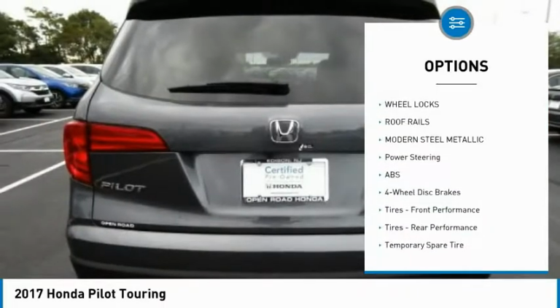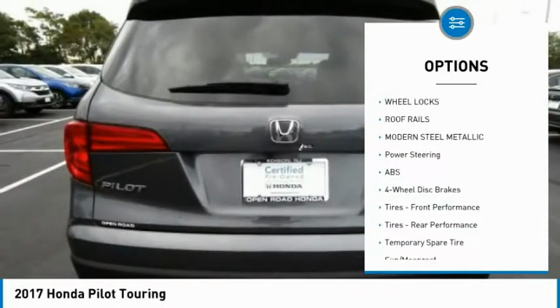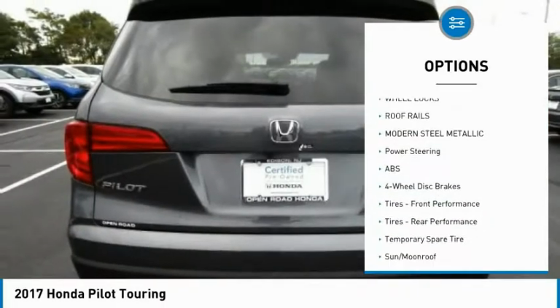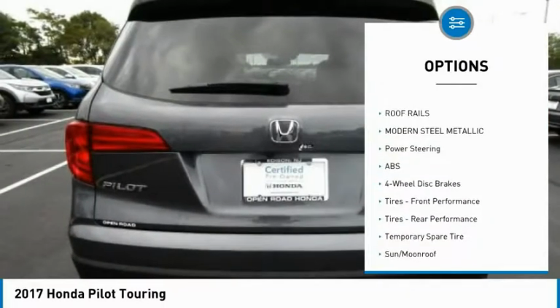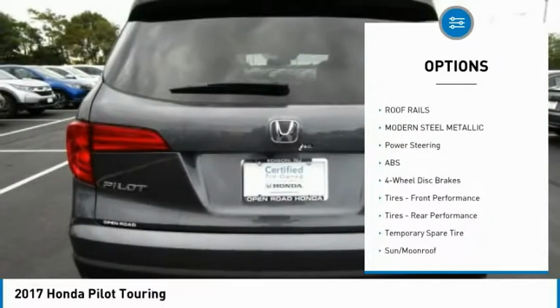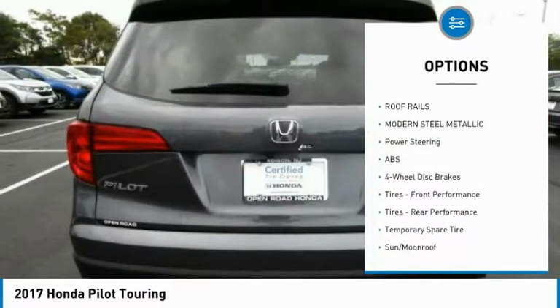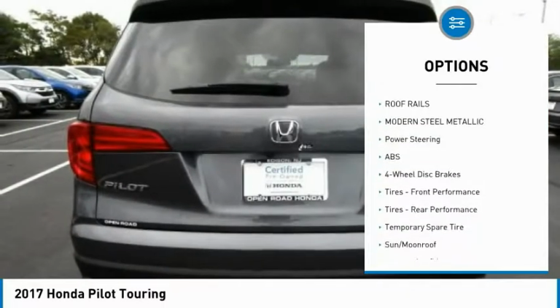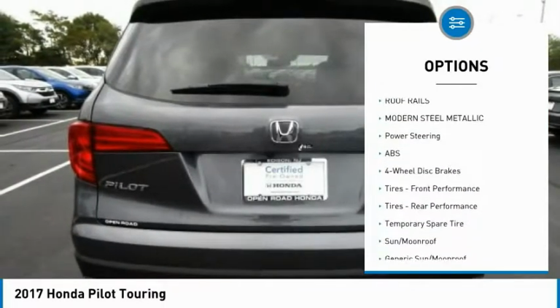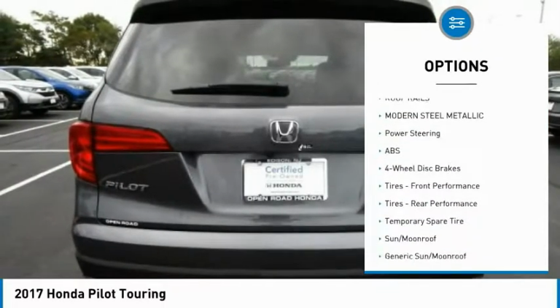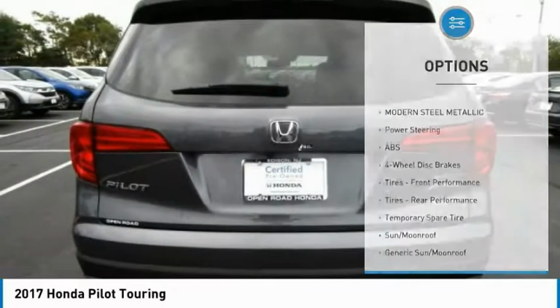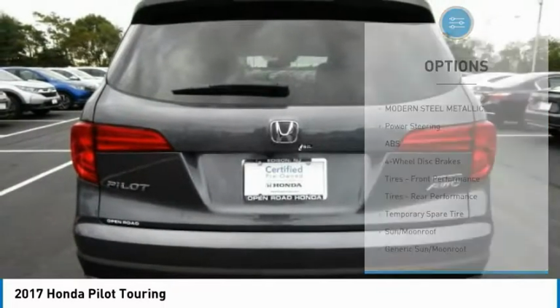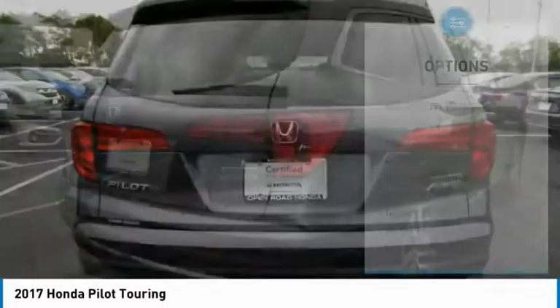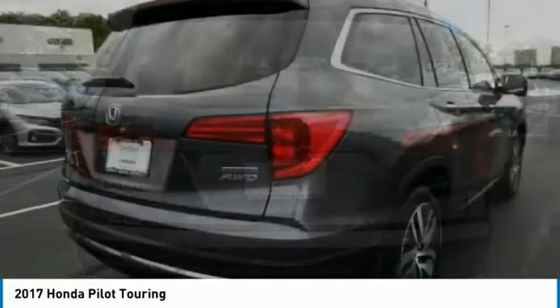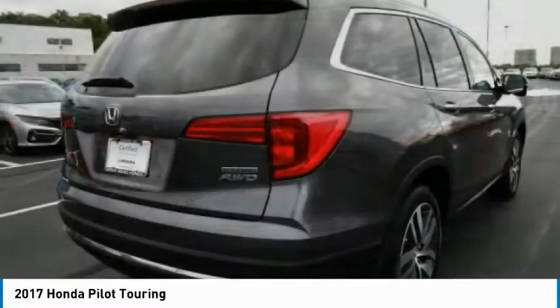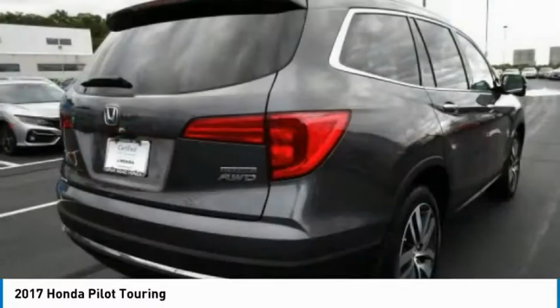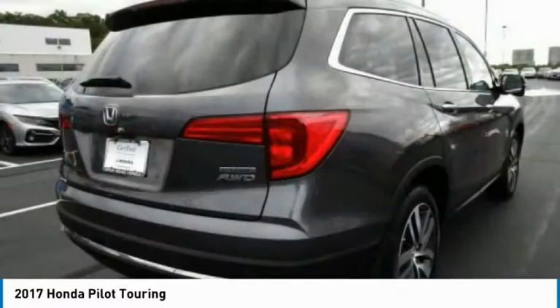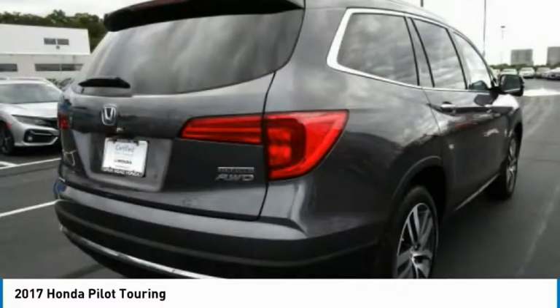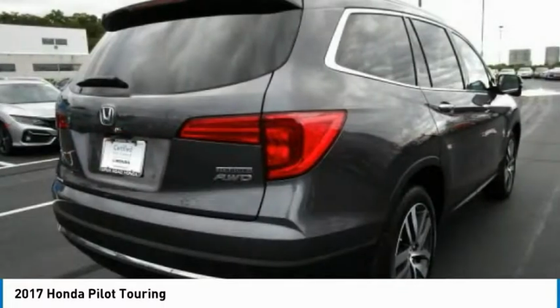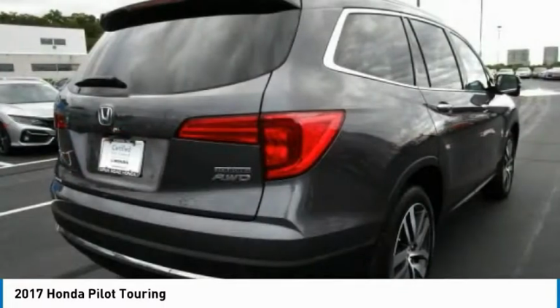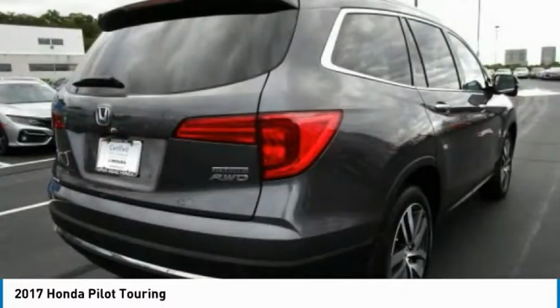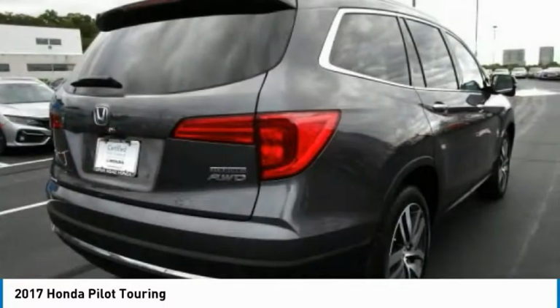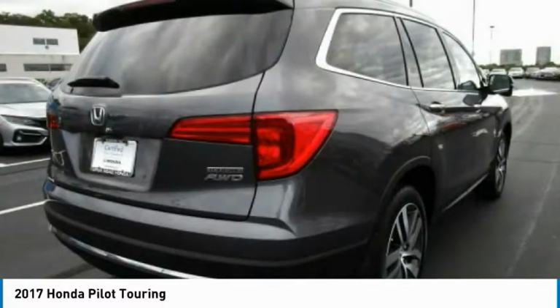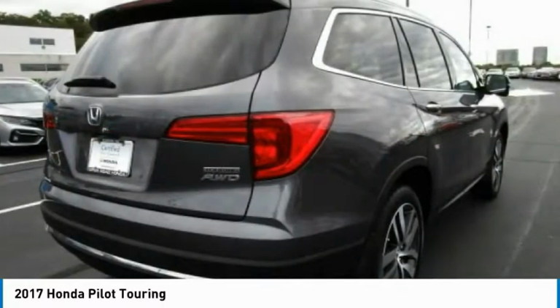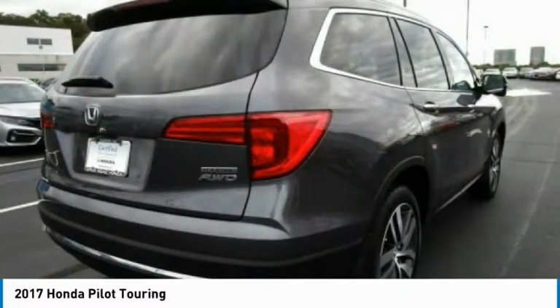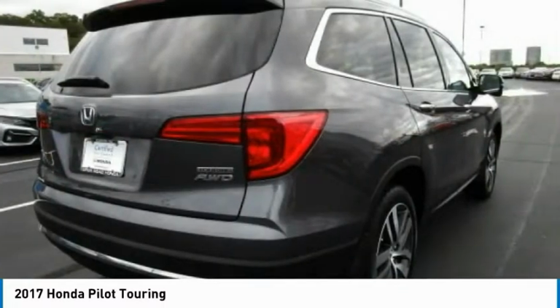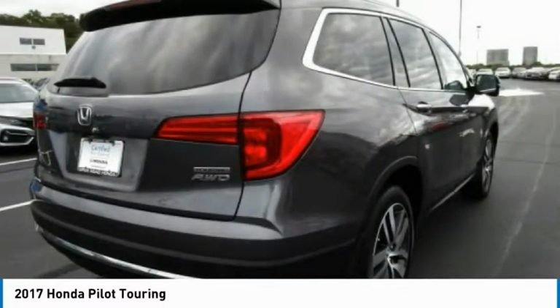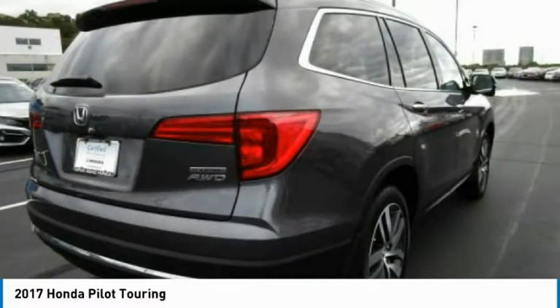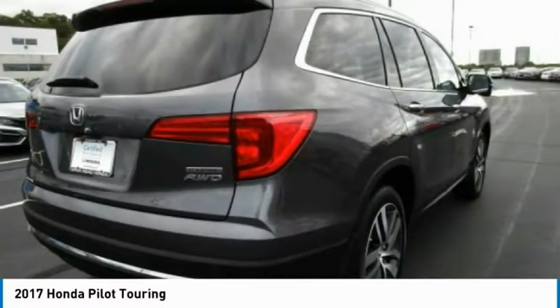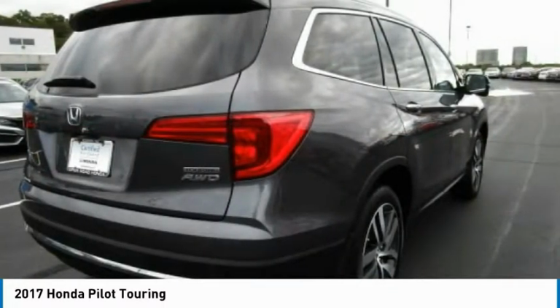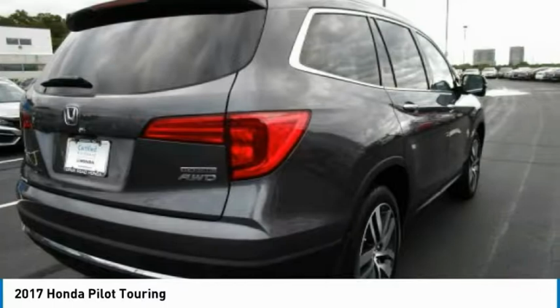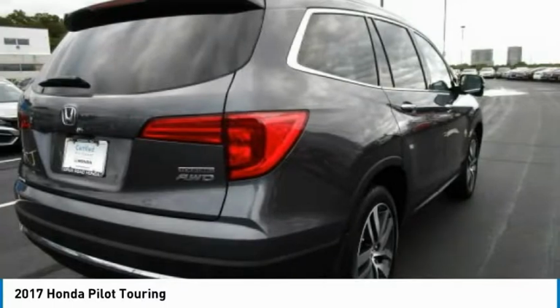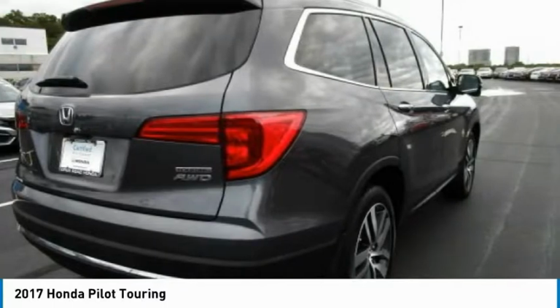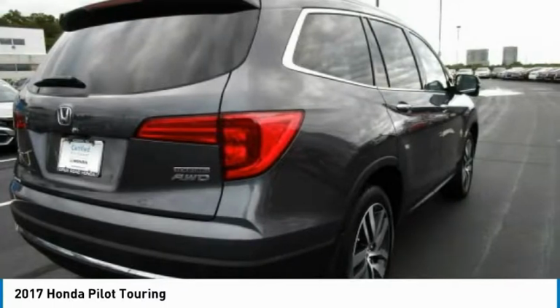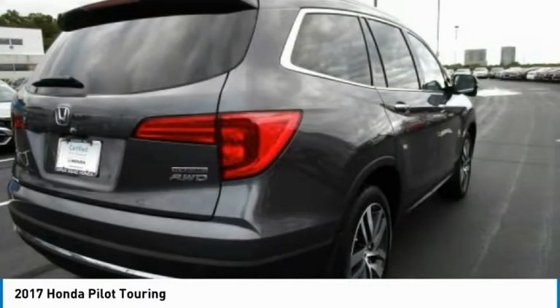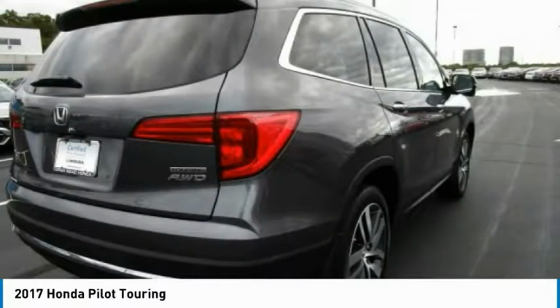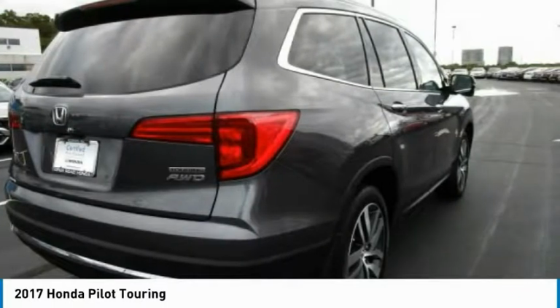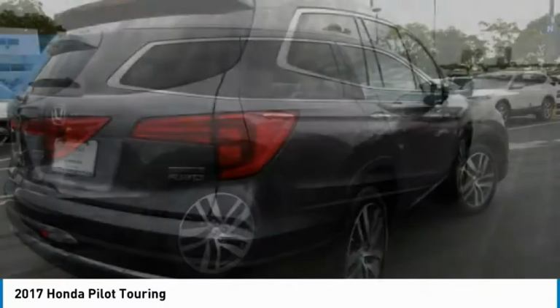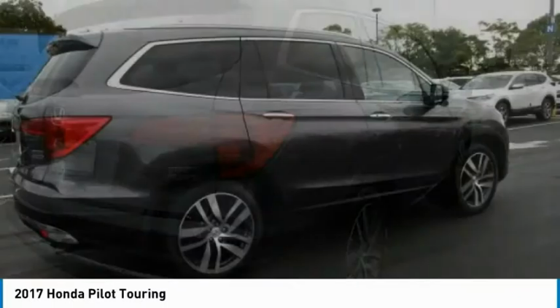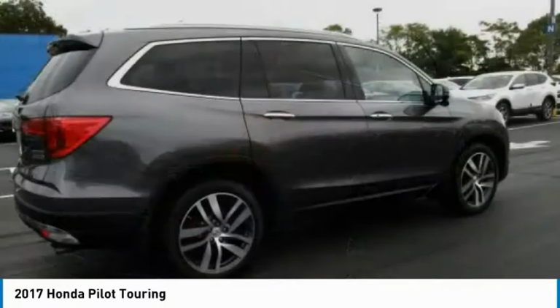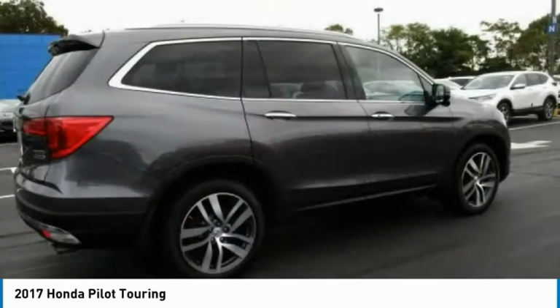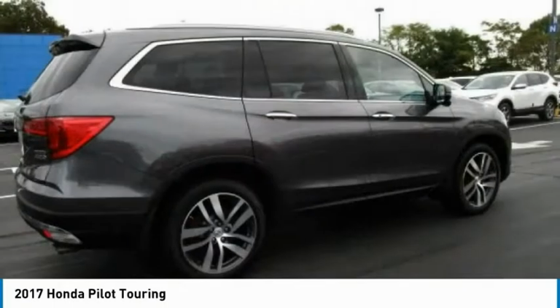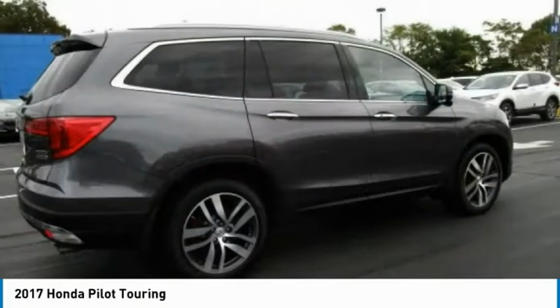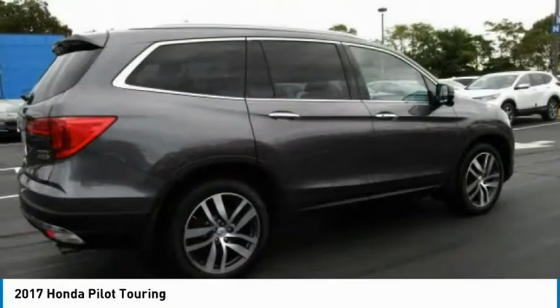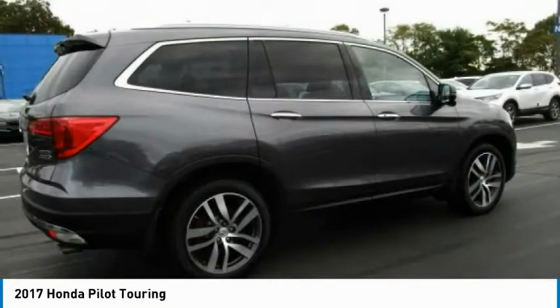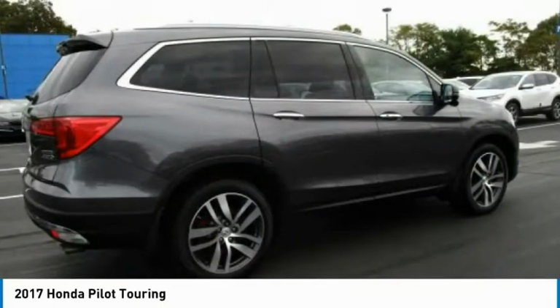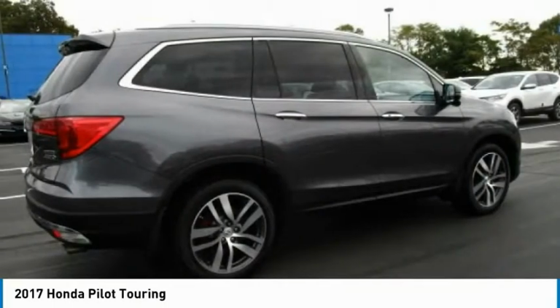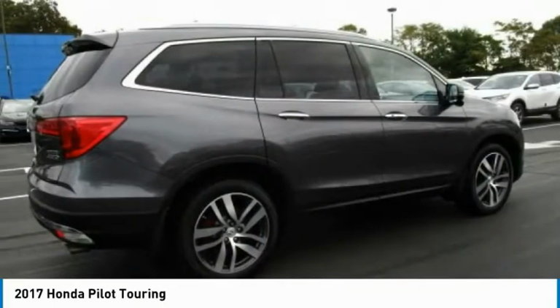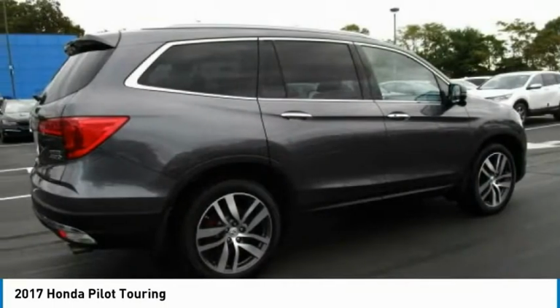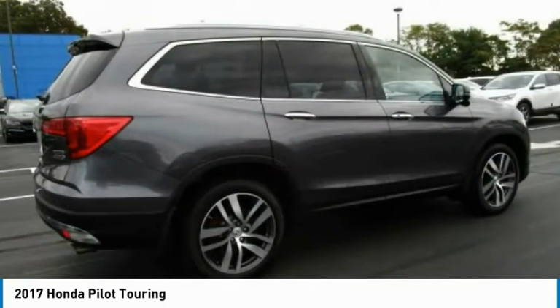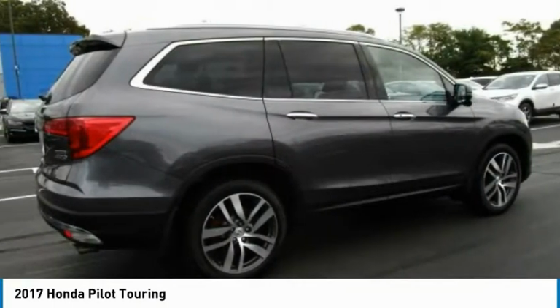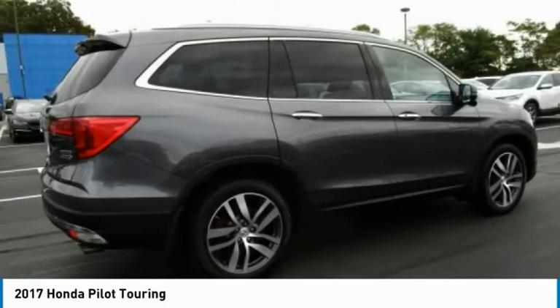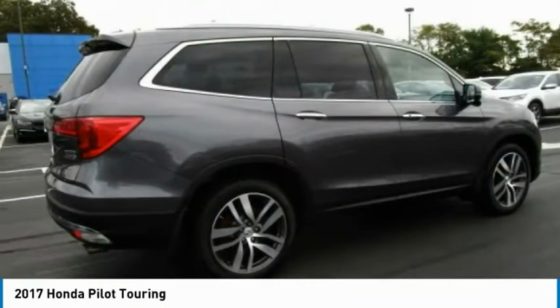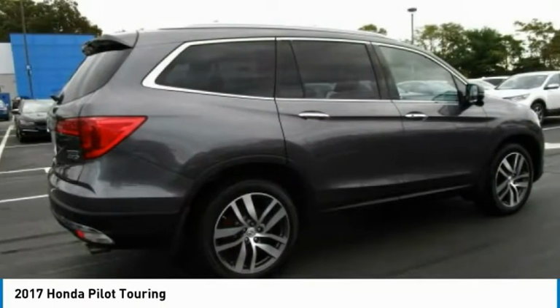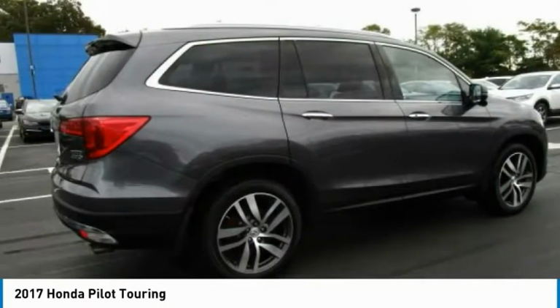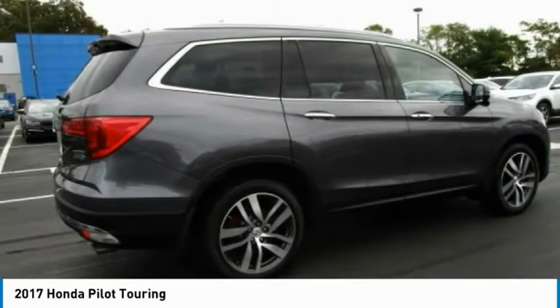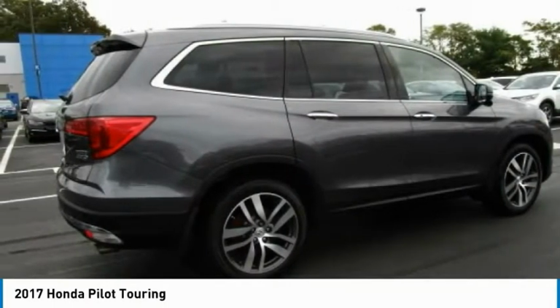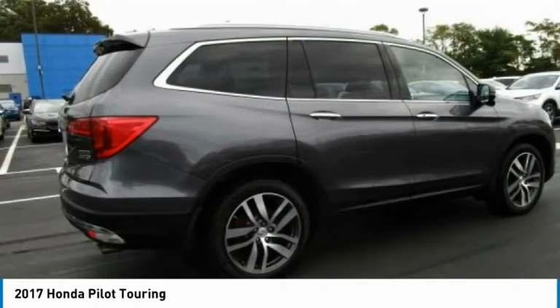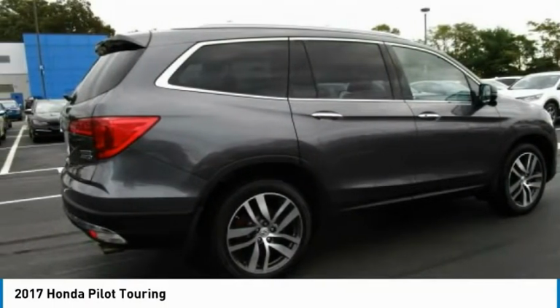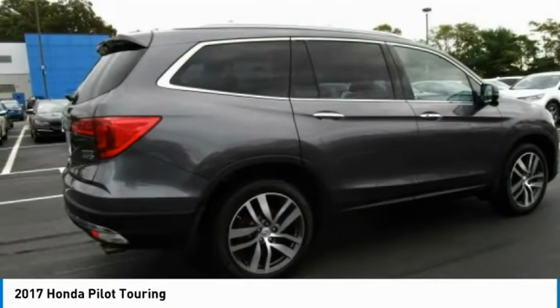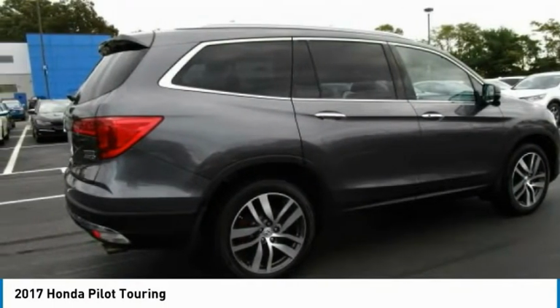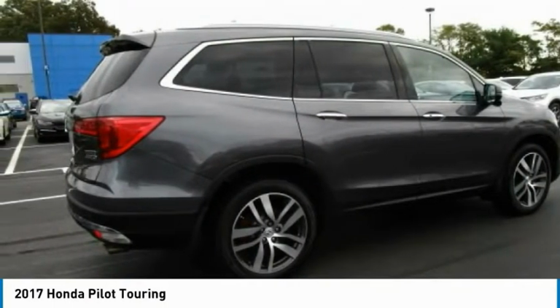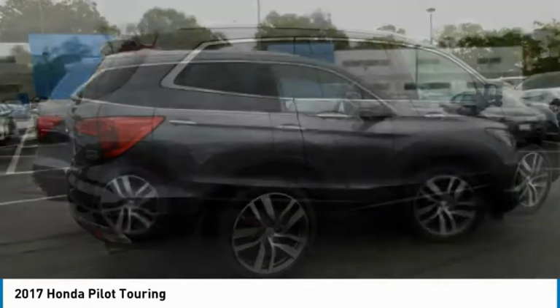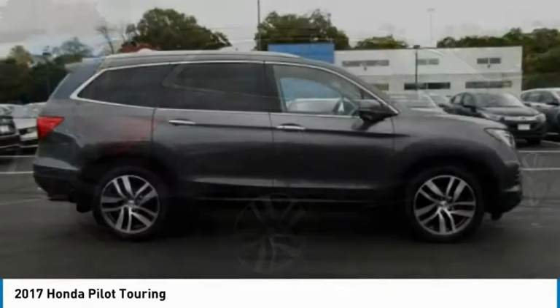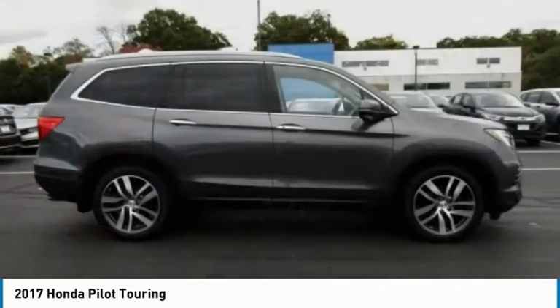Brake assist, traction control, stability control. Drive away with a great deal on this vehicle. Call or stop in today.